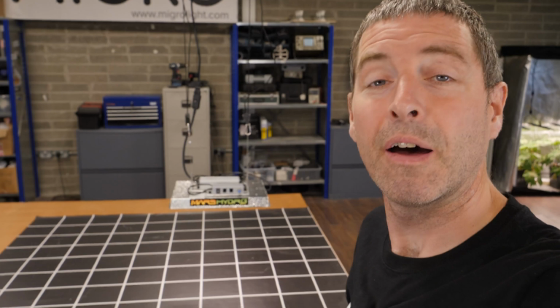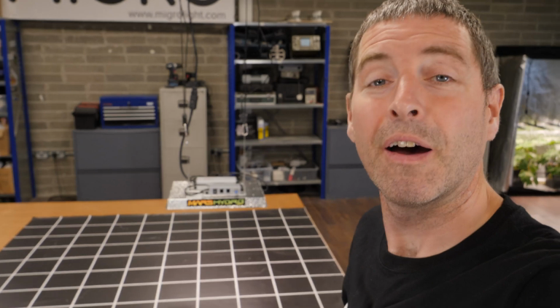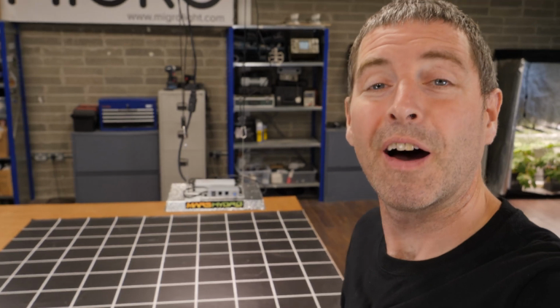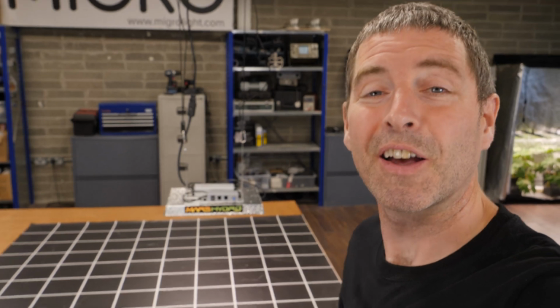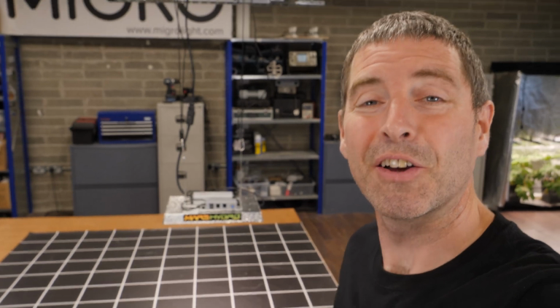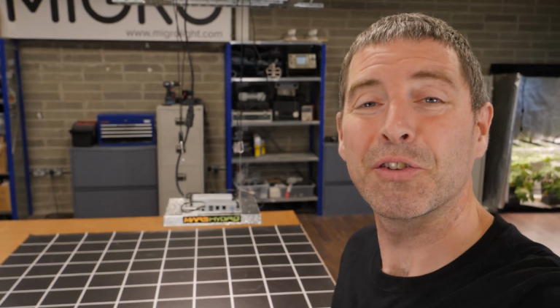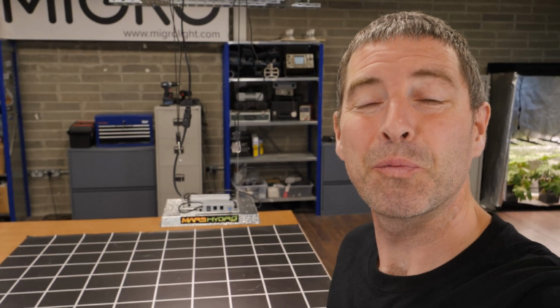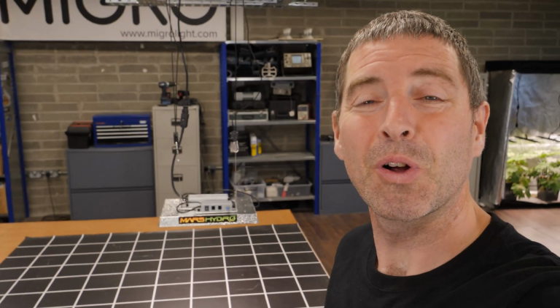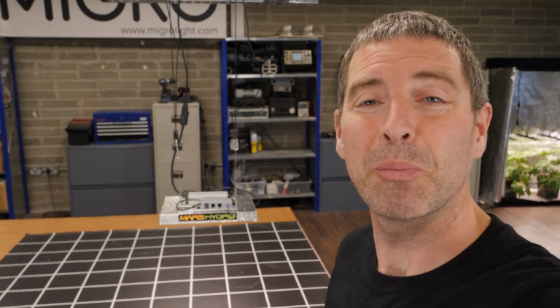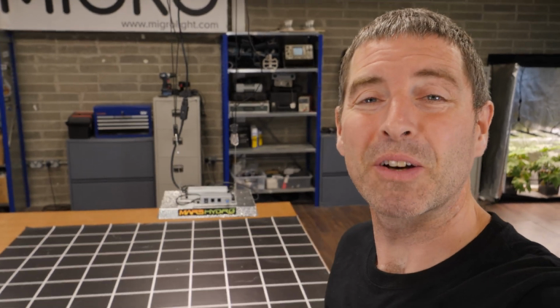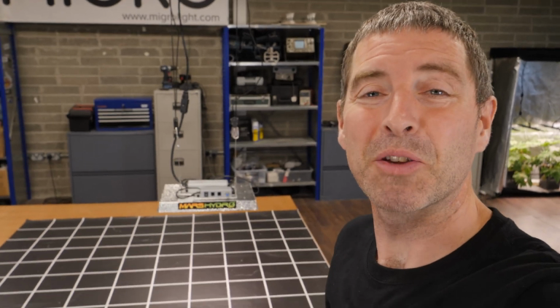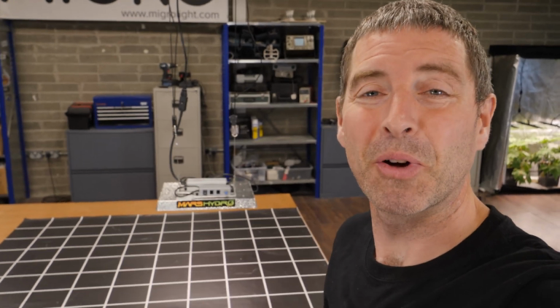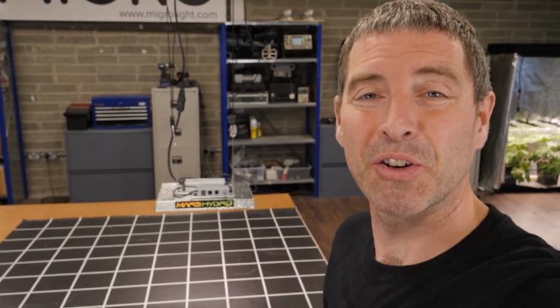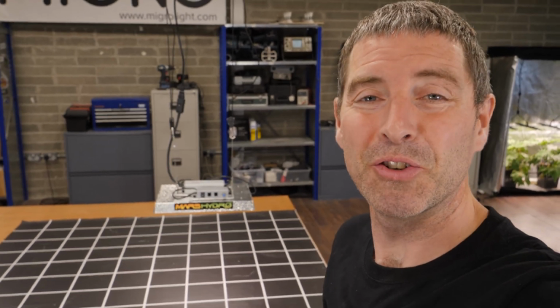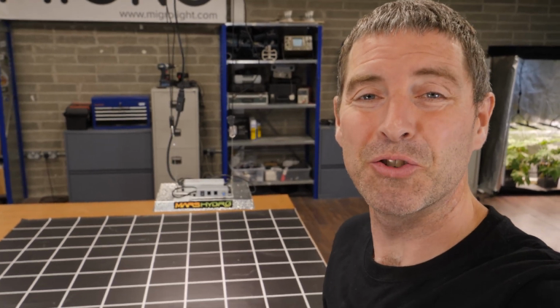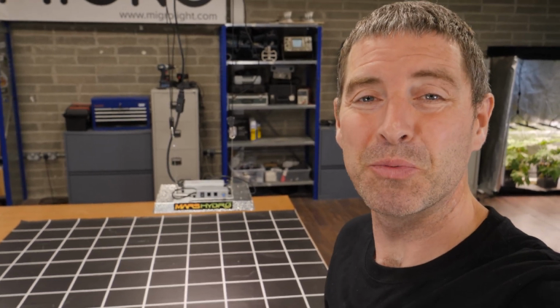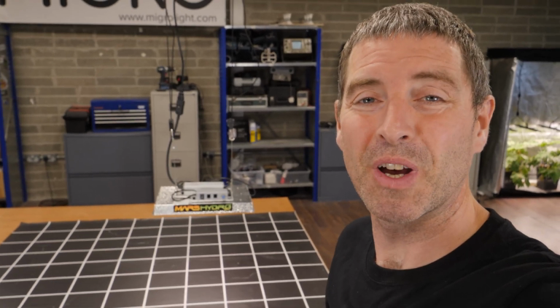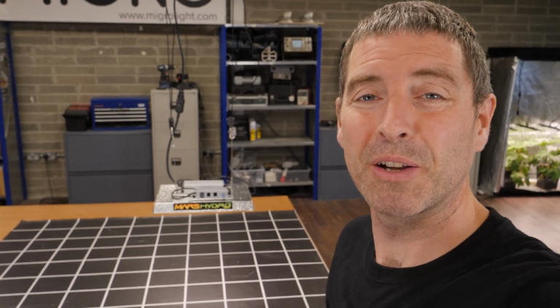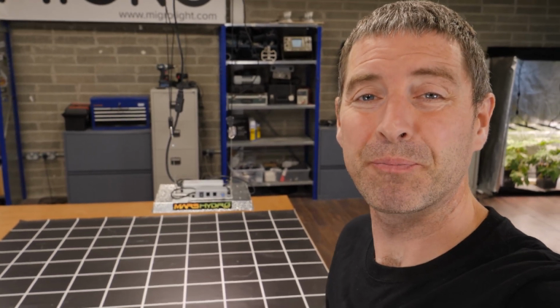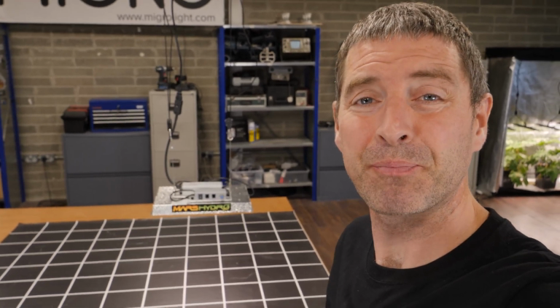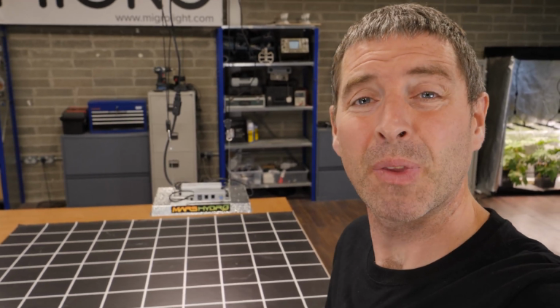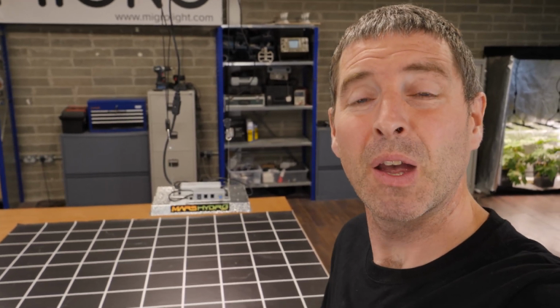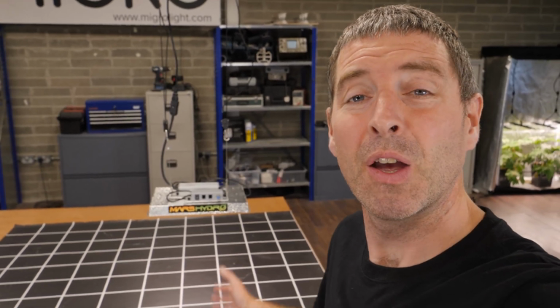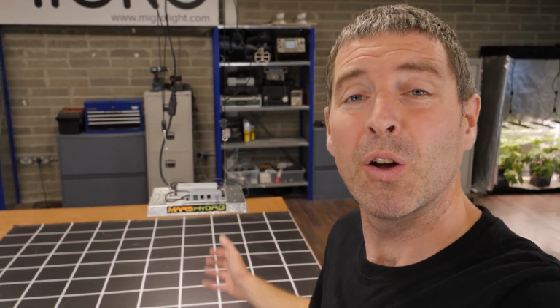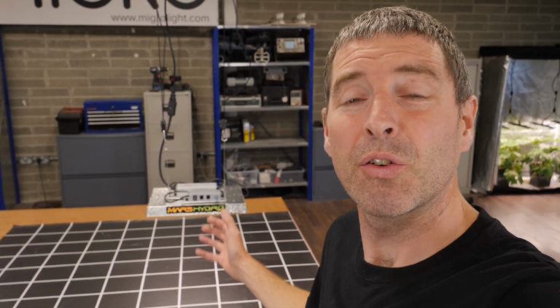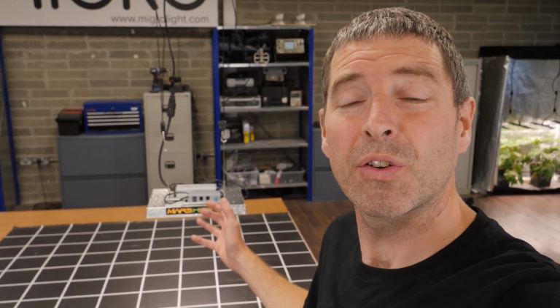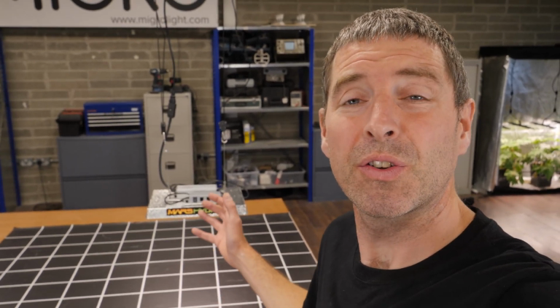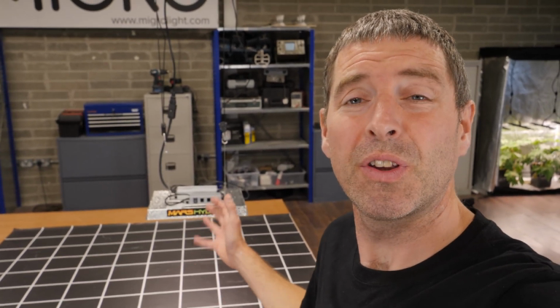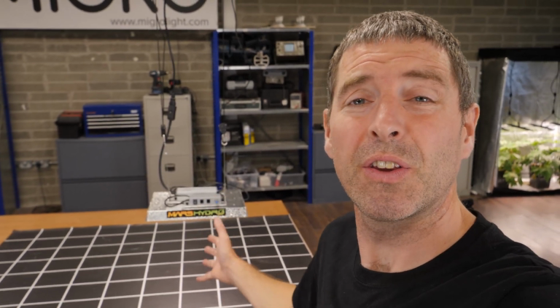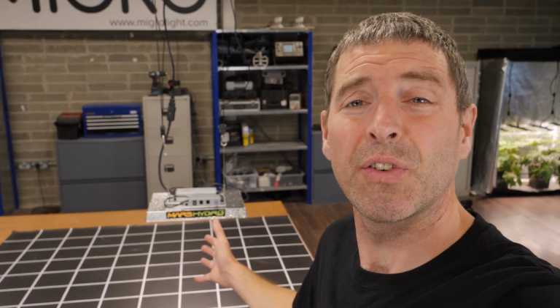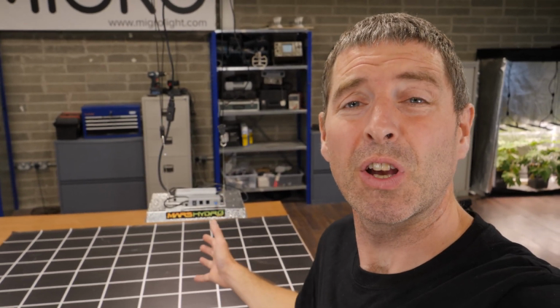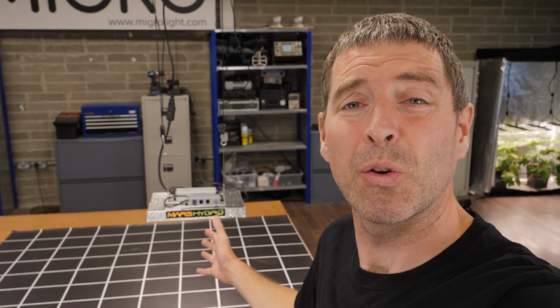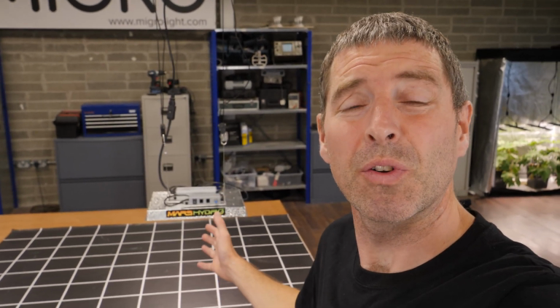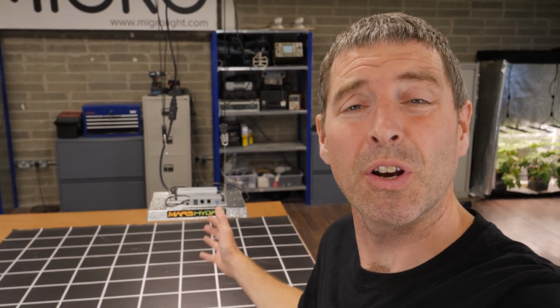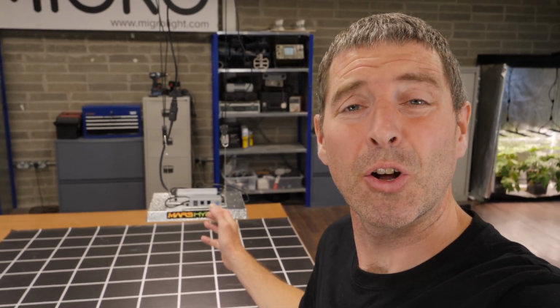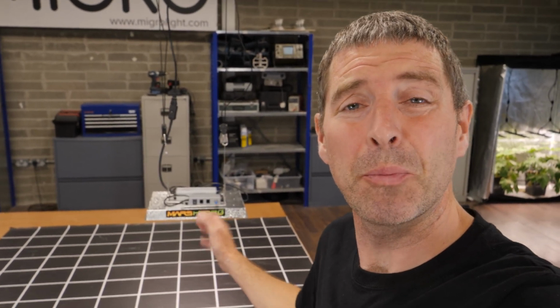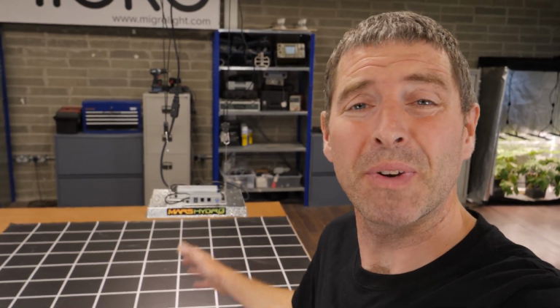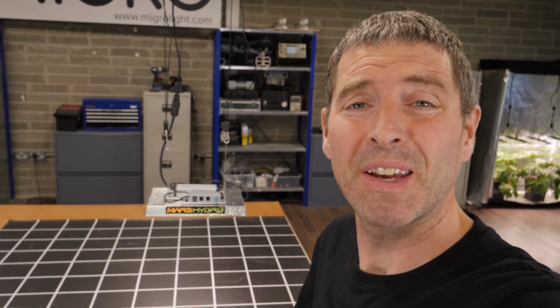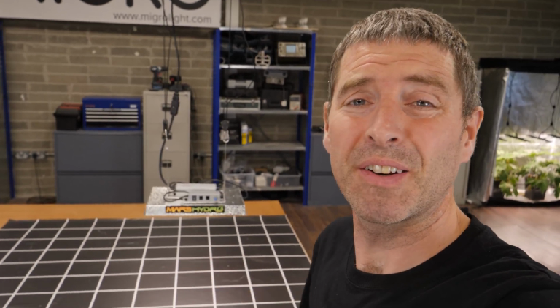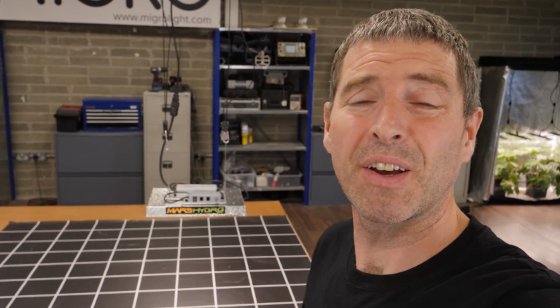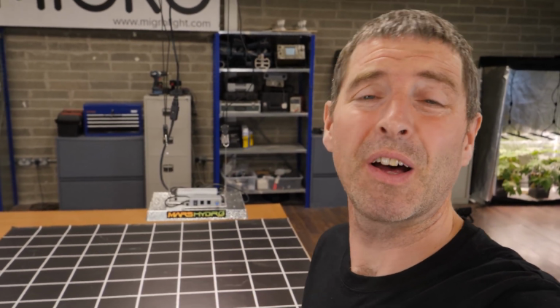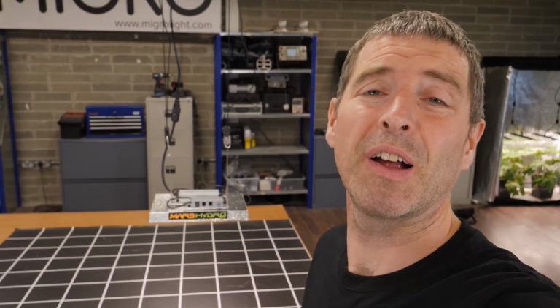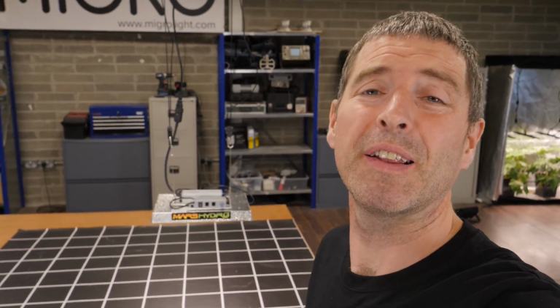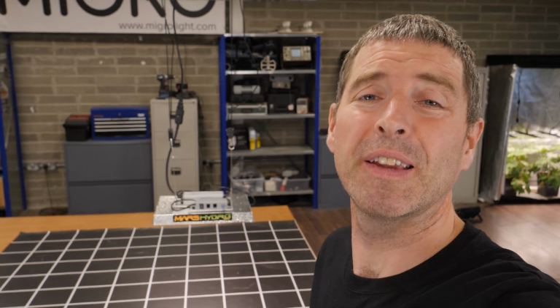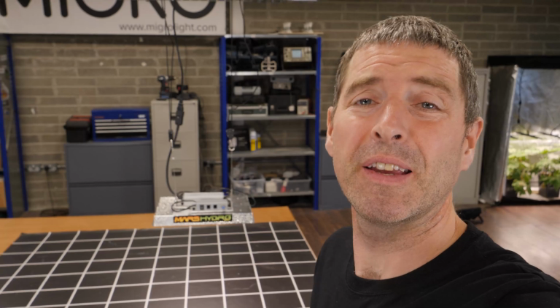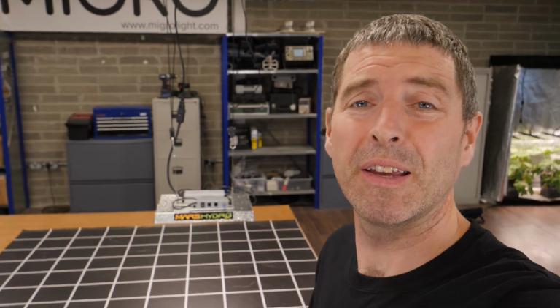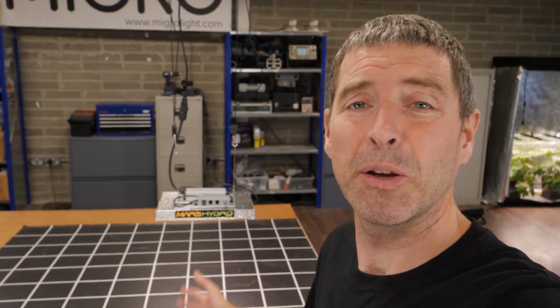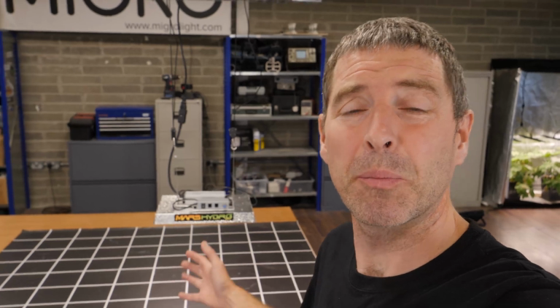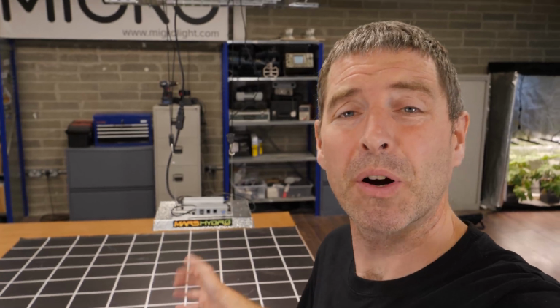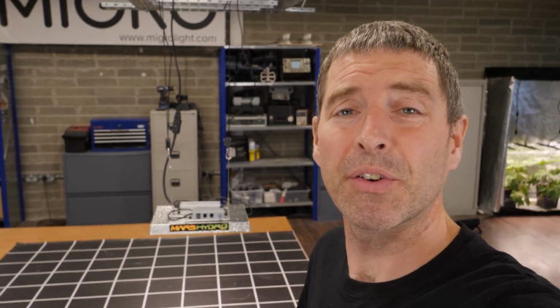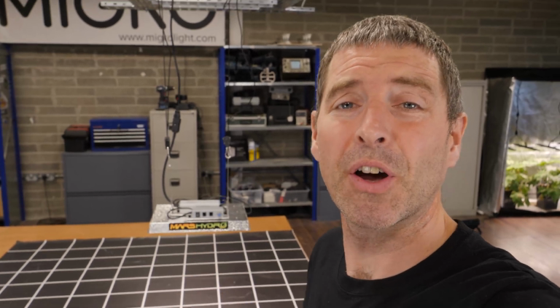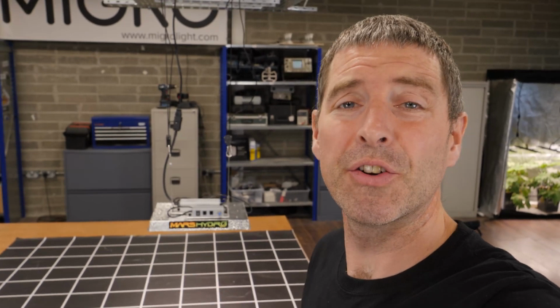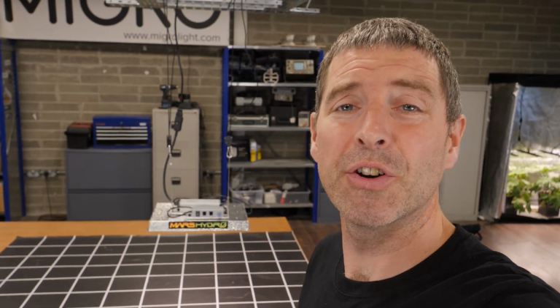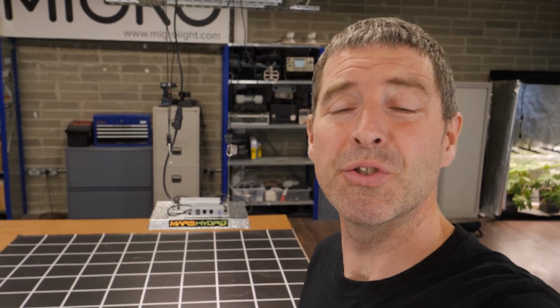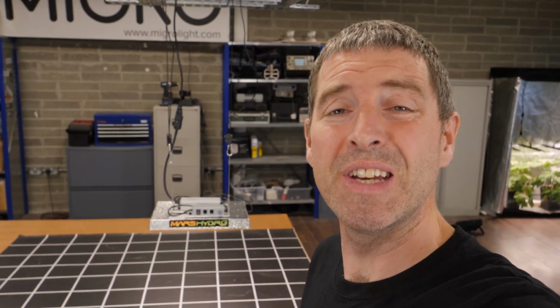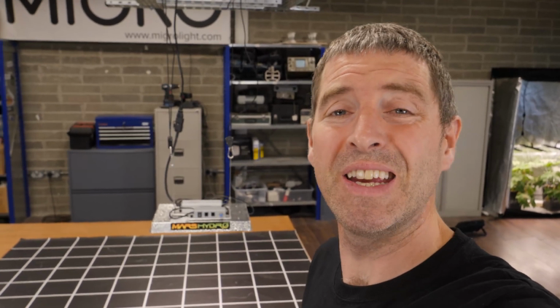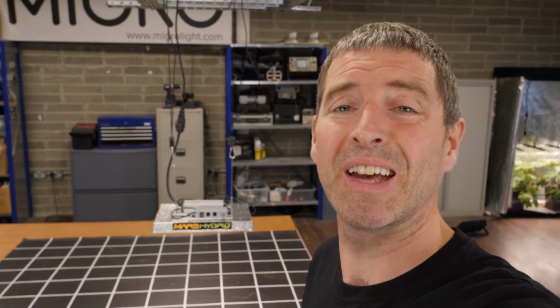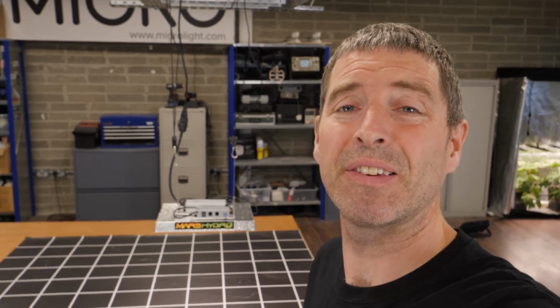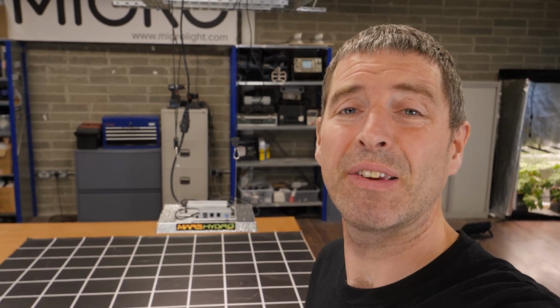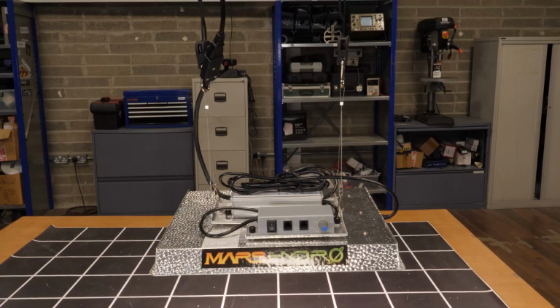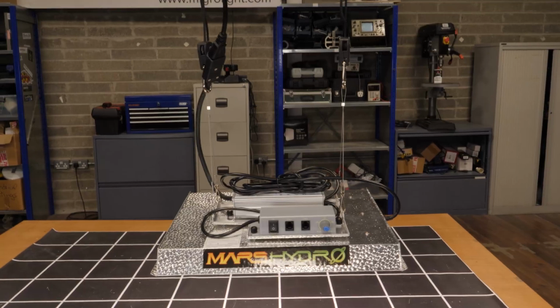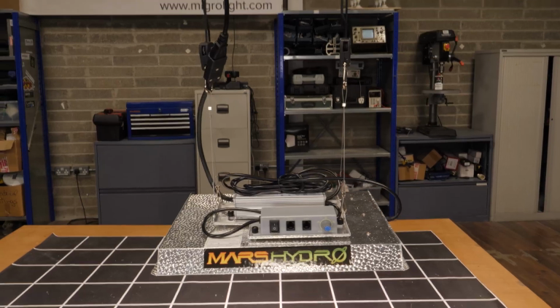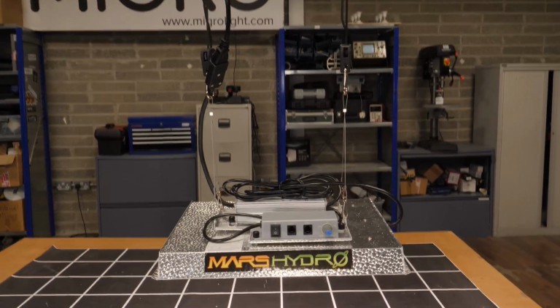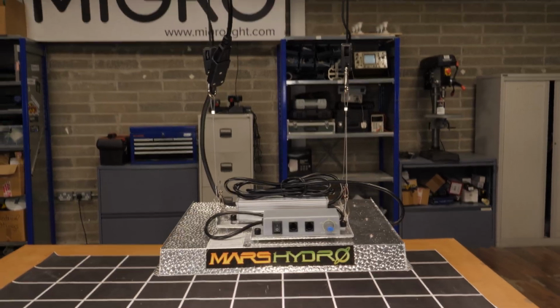Hi guys, welcome back to the My Guy YouTube channel. In this video we've got an update on the Mars Hydro TS model.